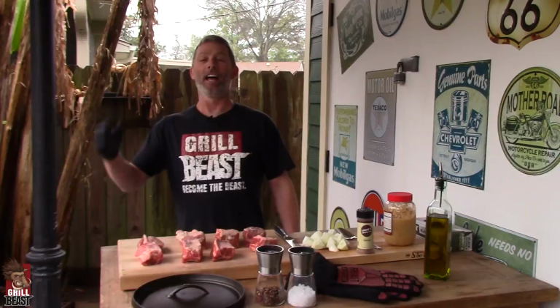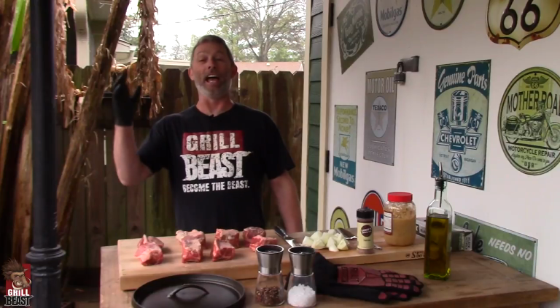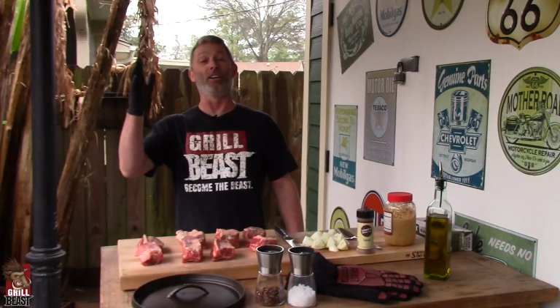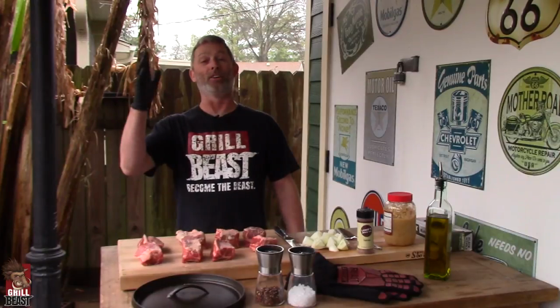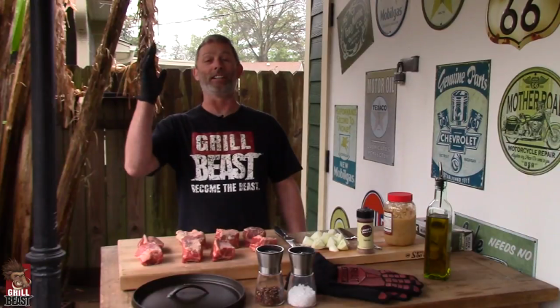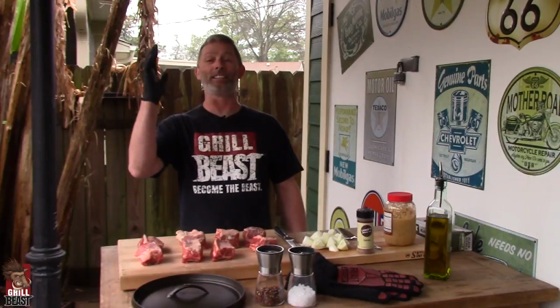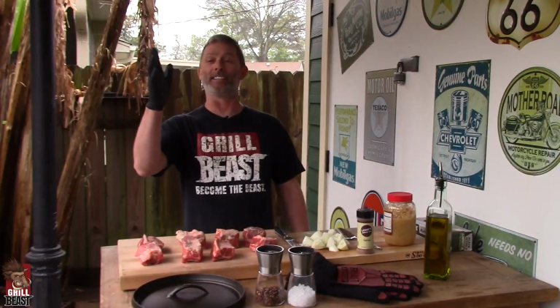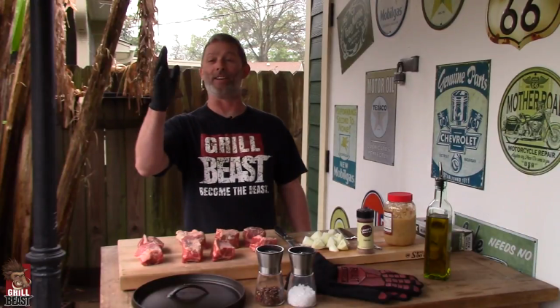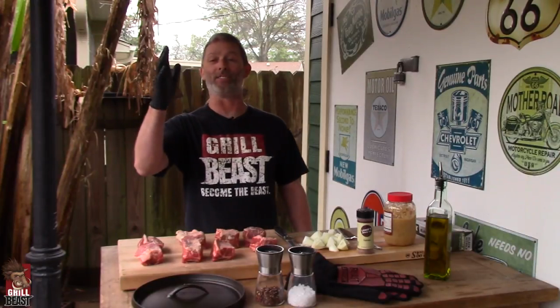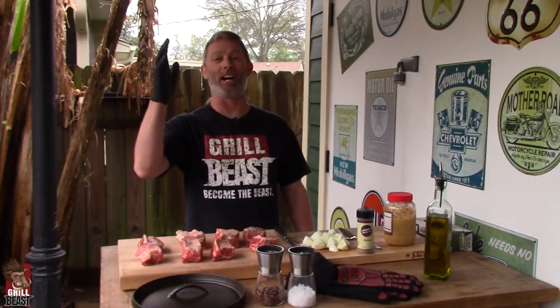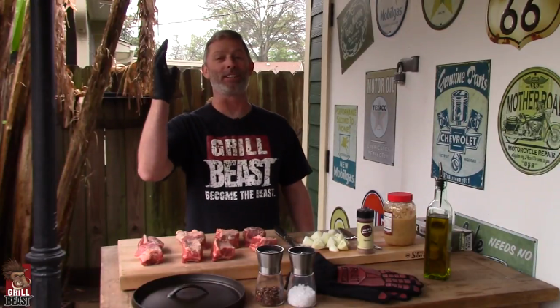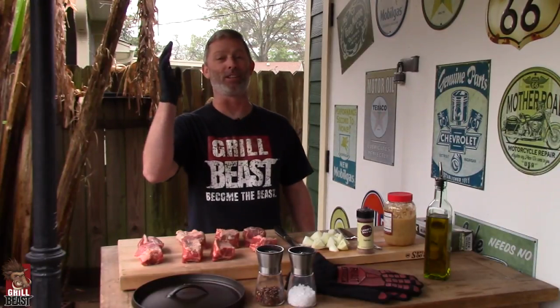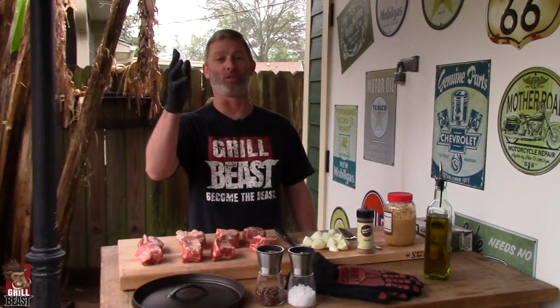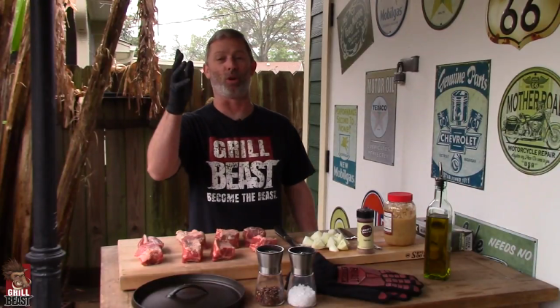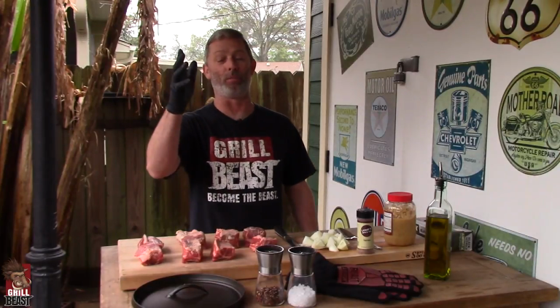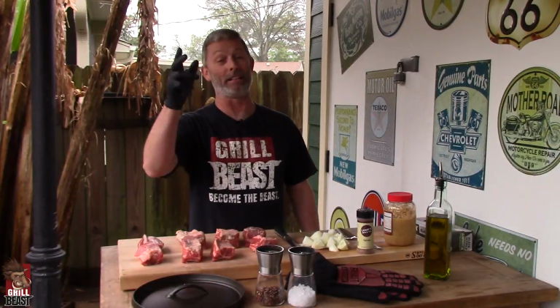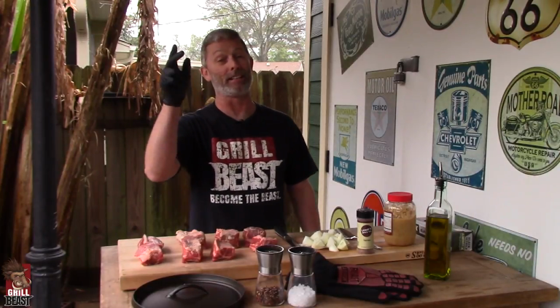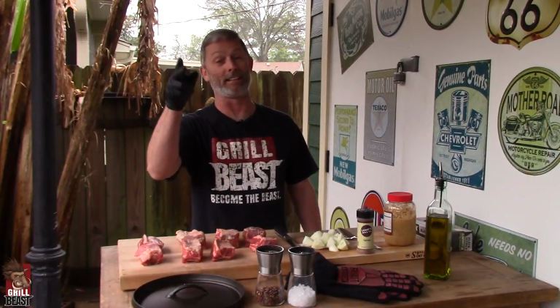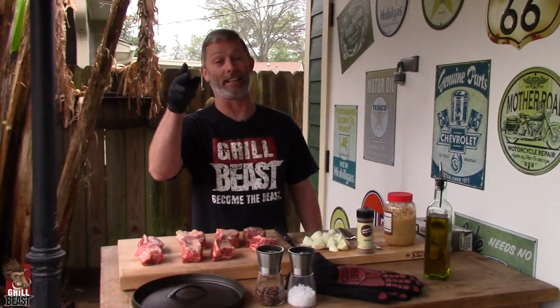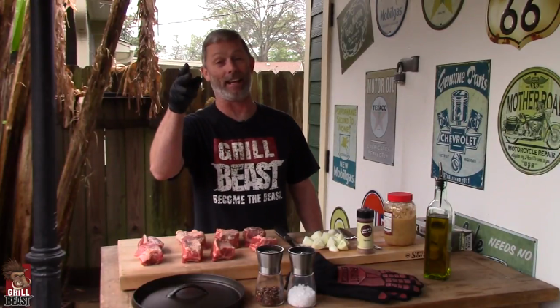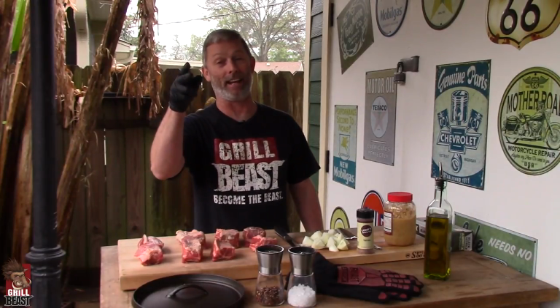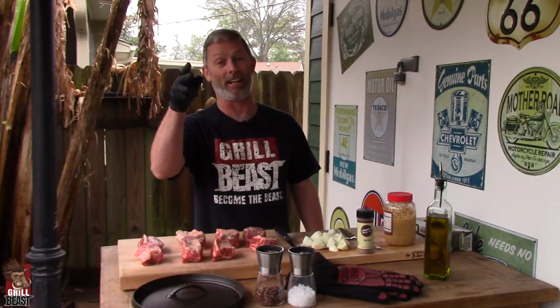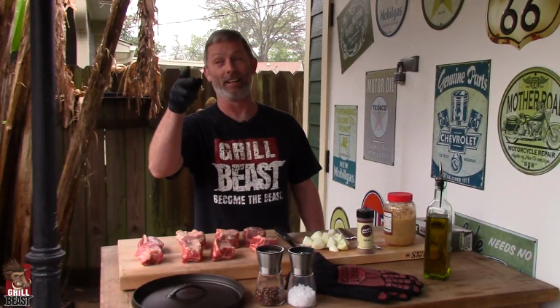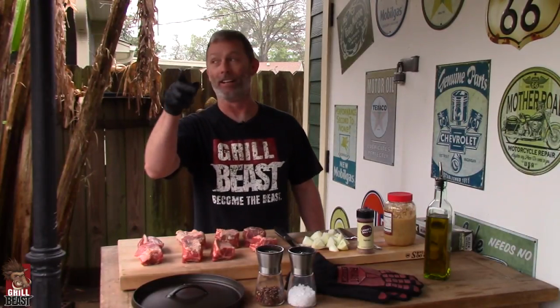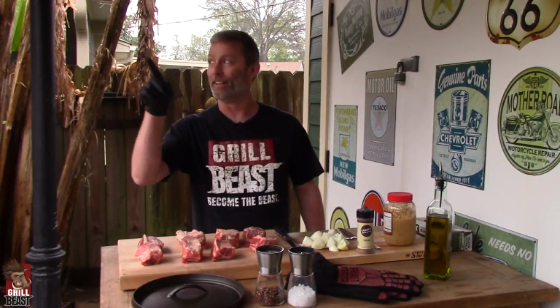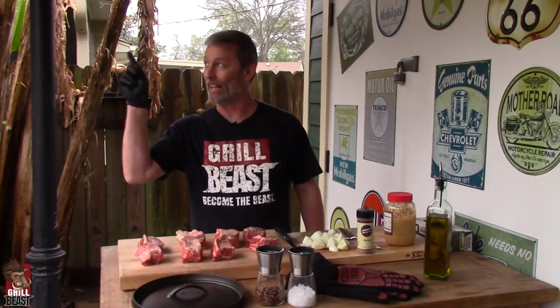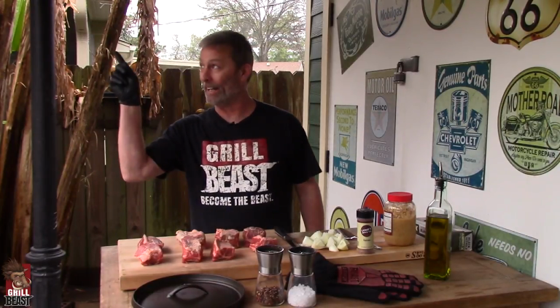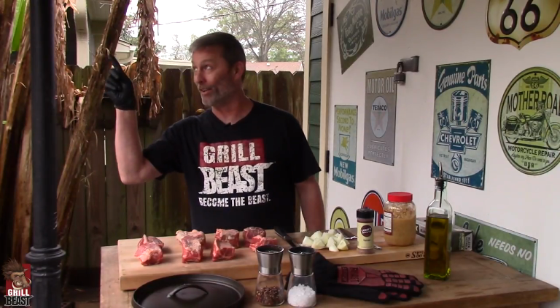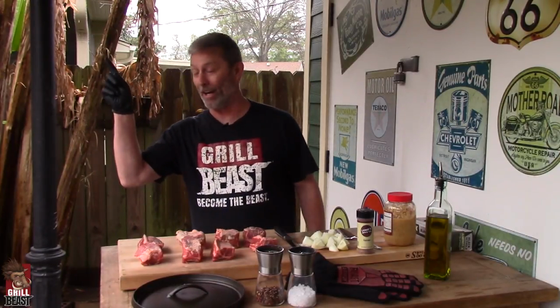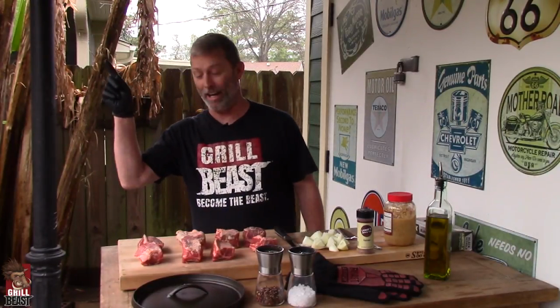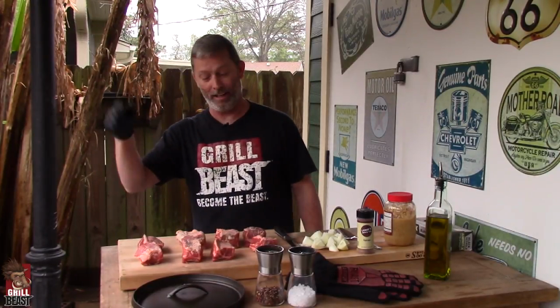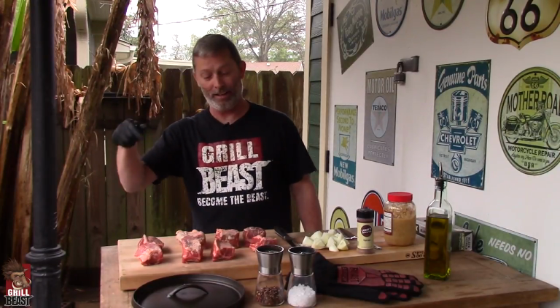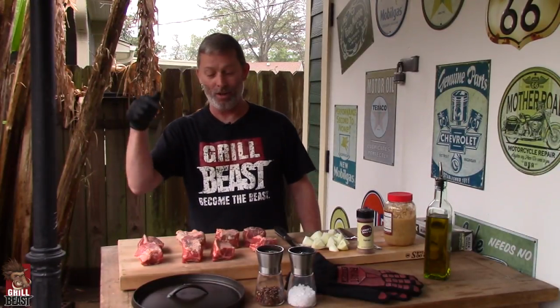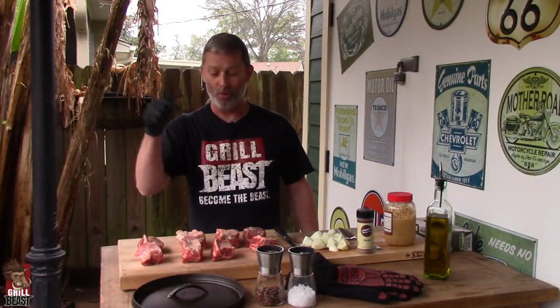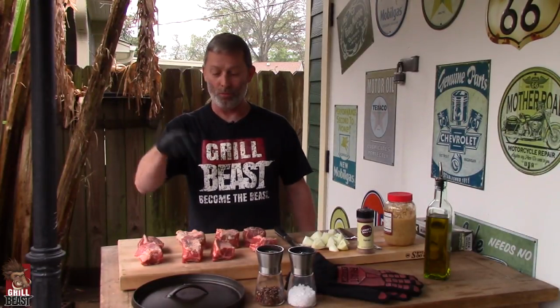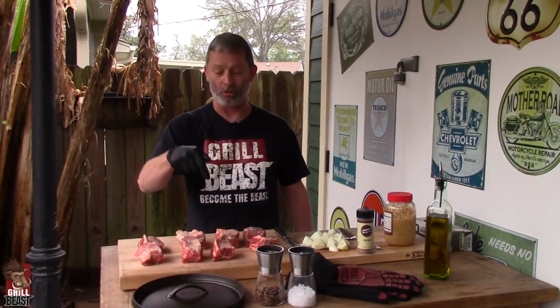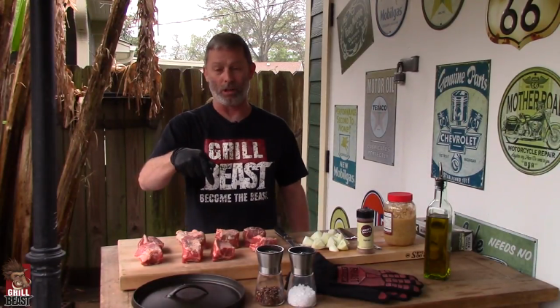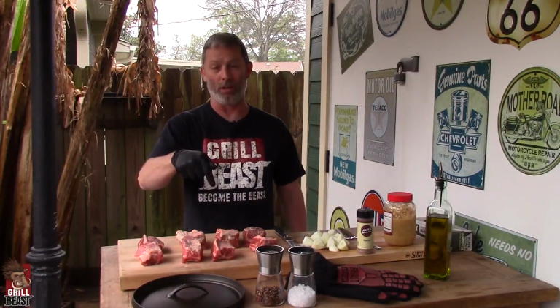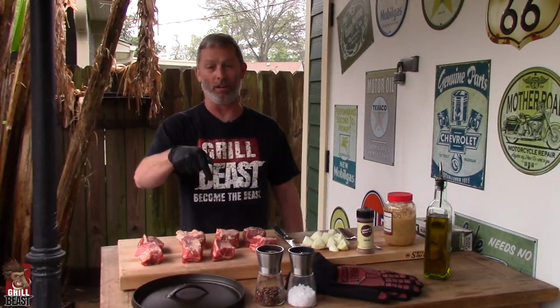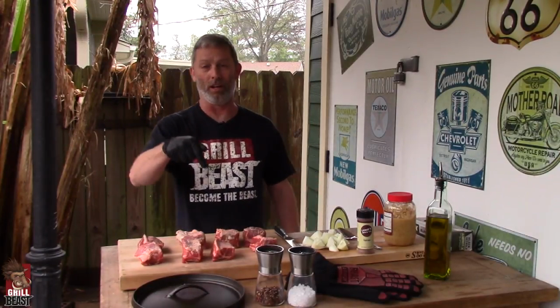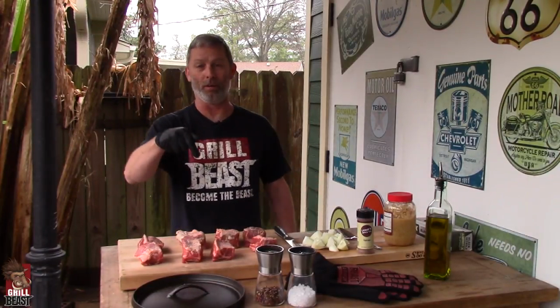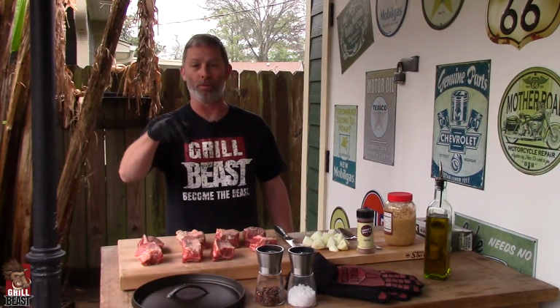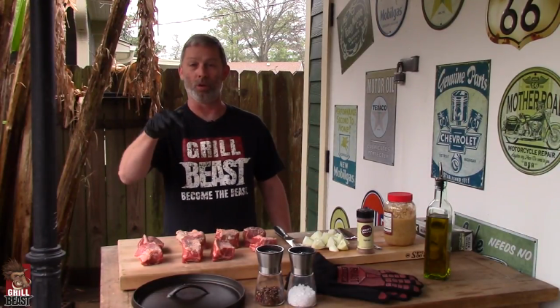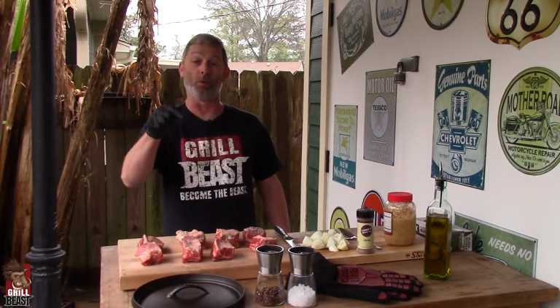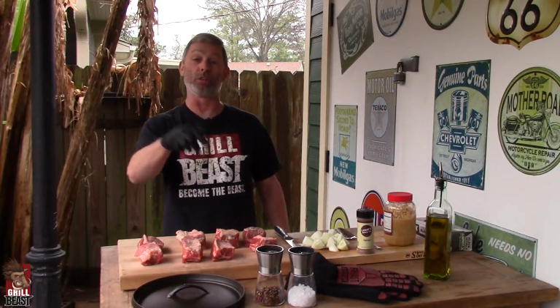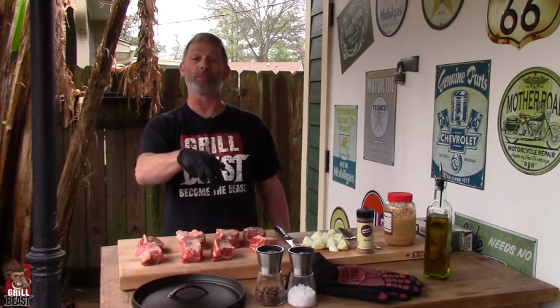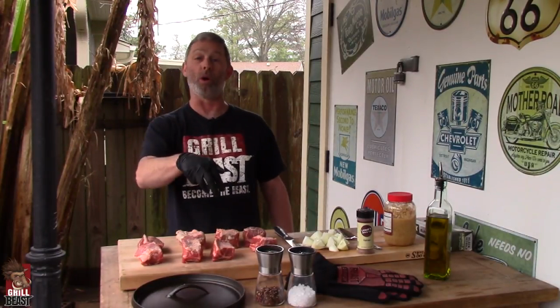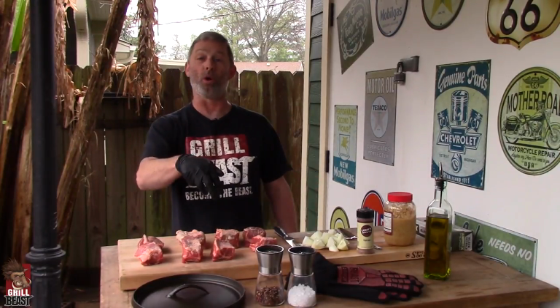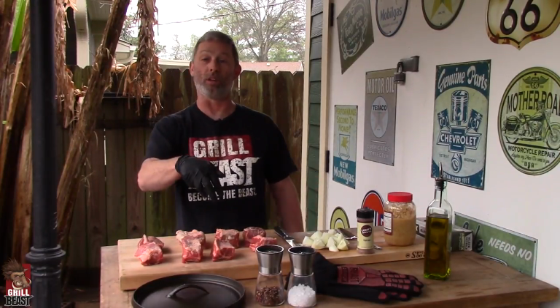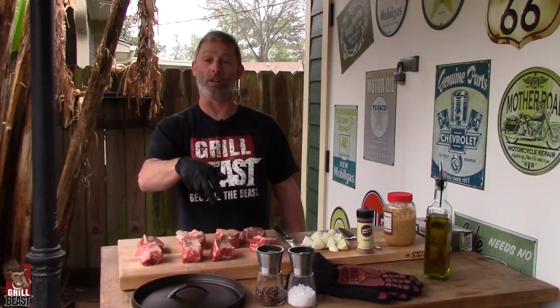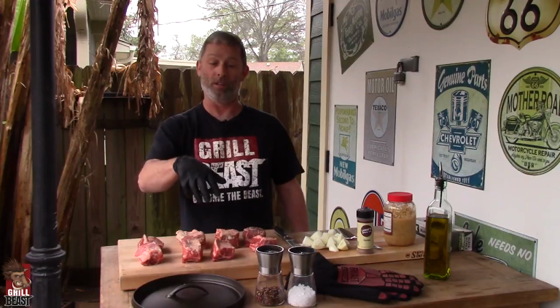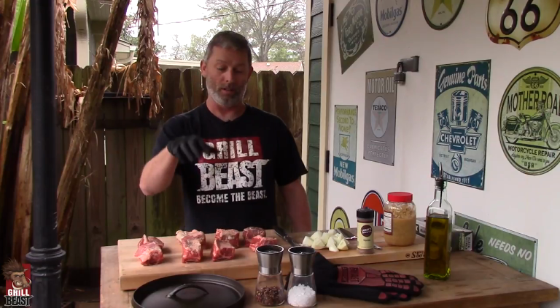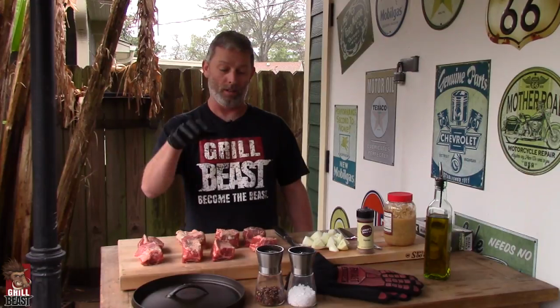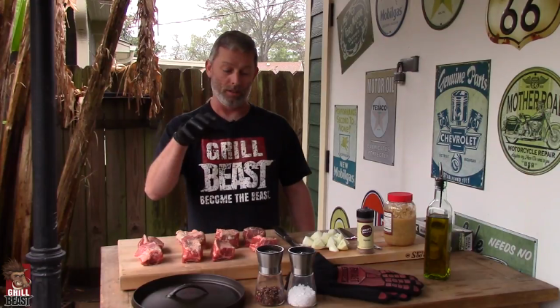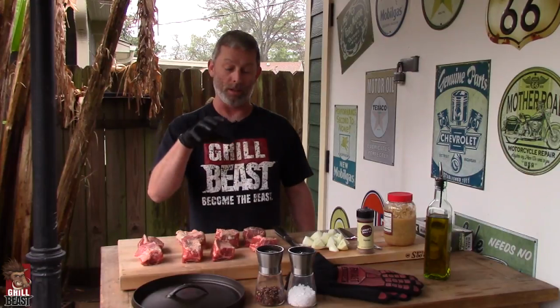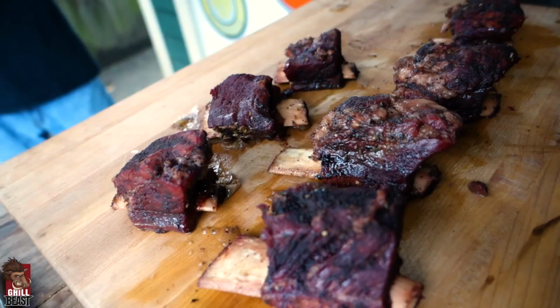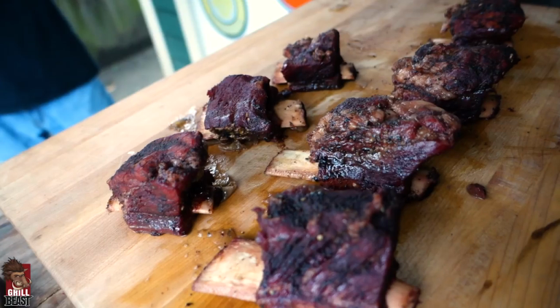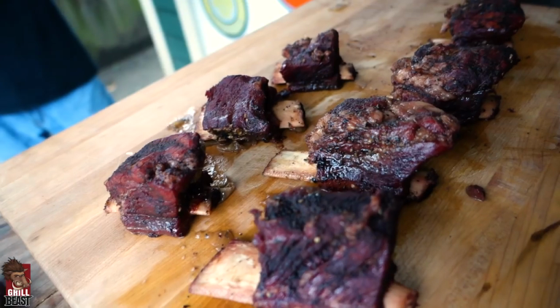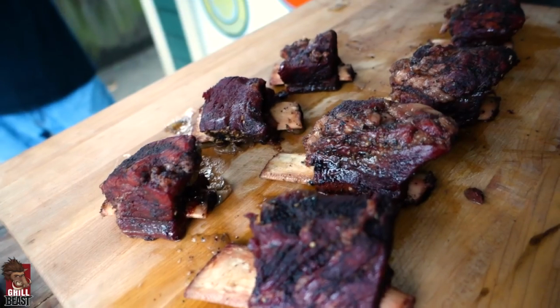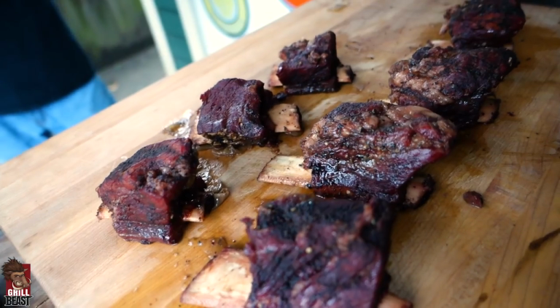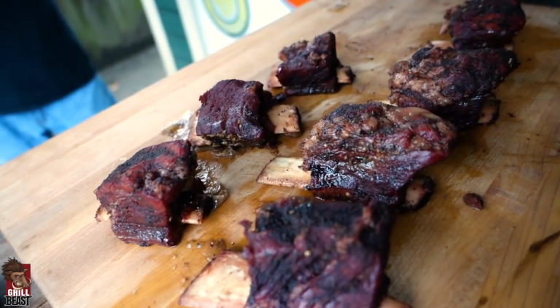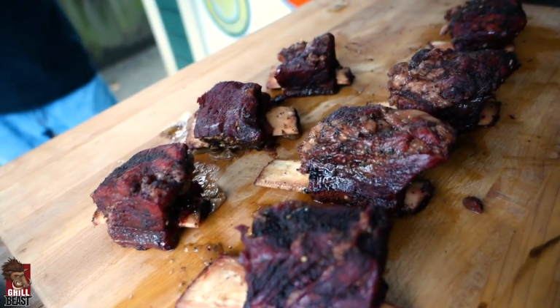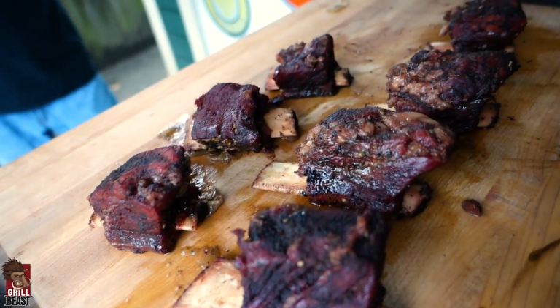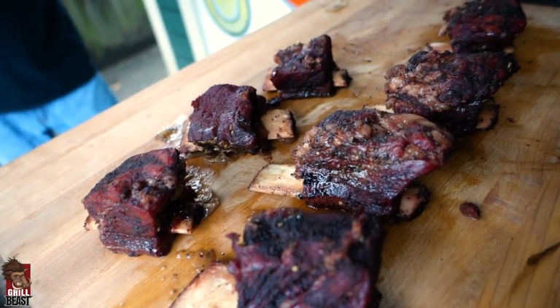How you doing? This is Dave Johnson, The Grill of Beasts, and today, in the rain, we're grilling up — or we're smoking — some beef short ribs.